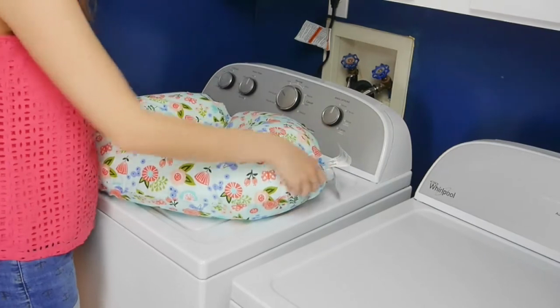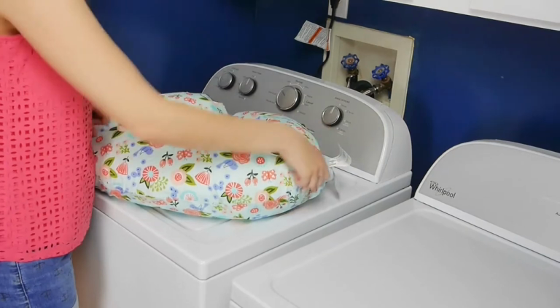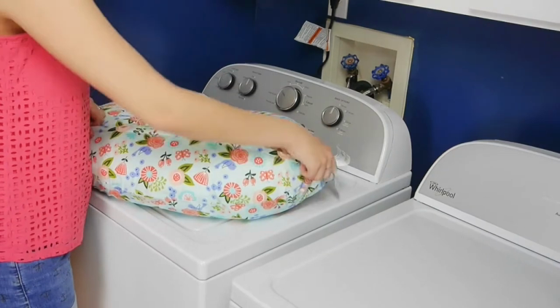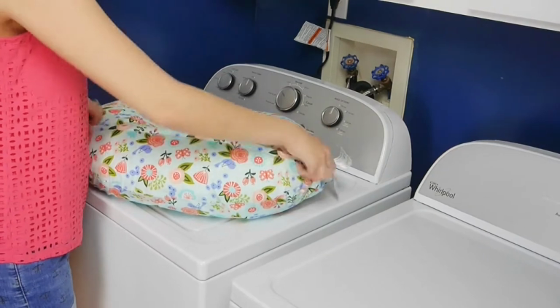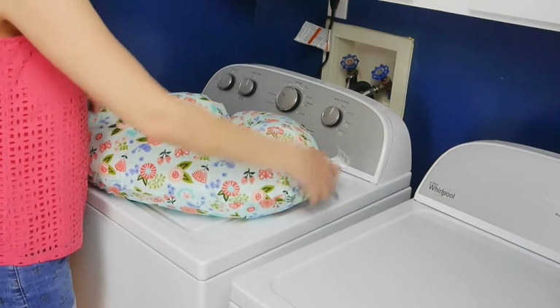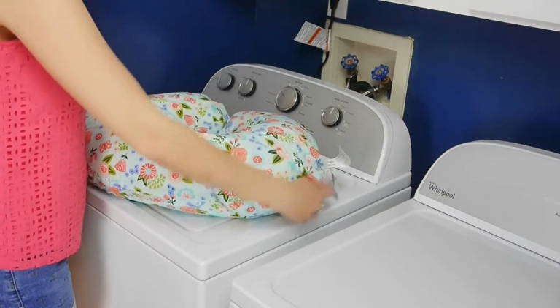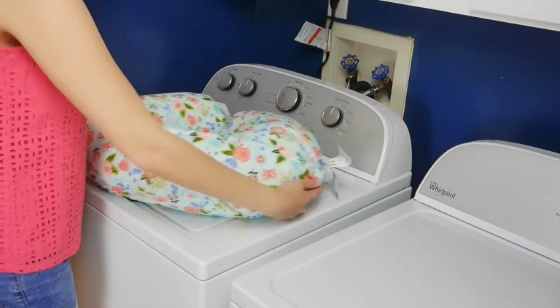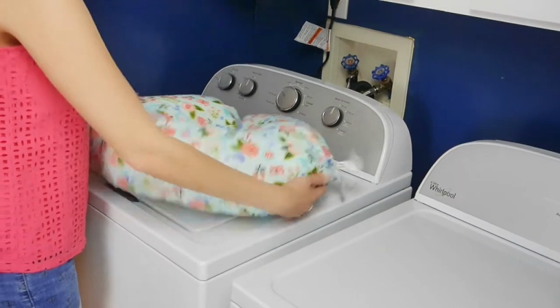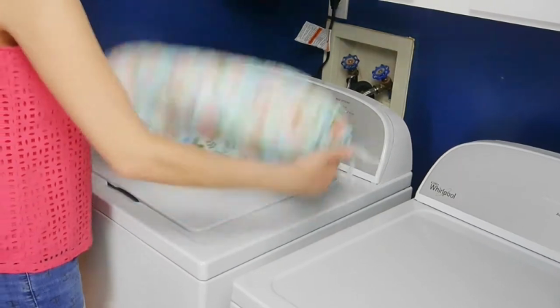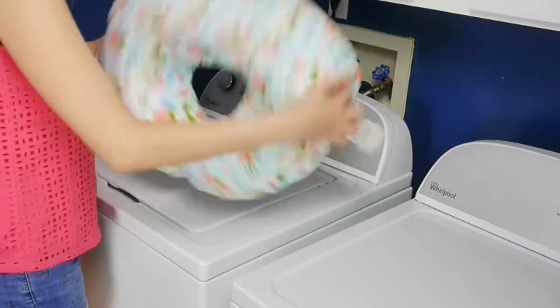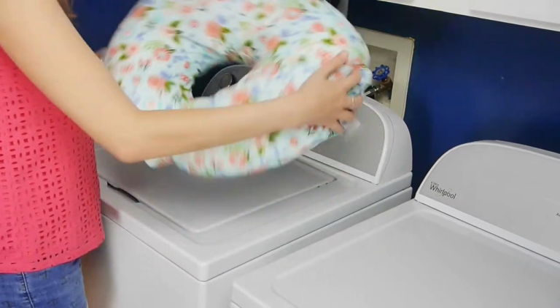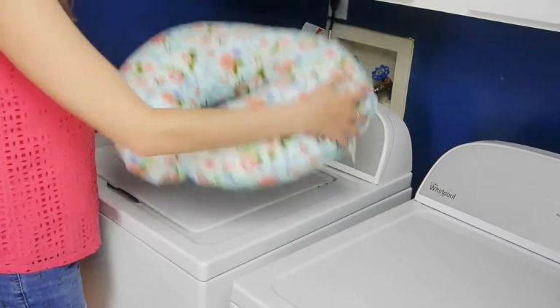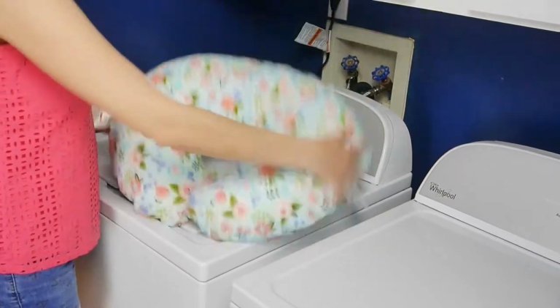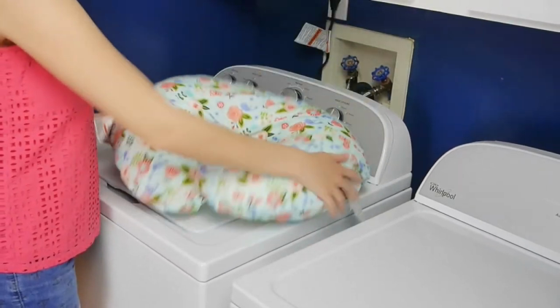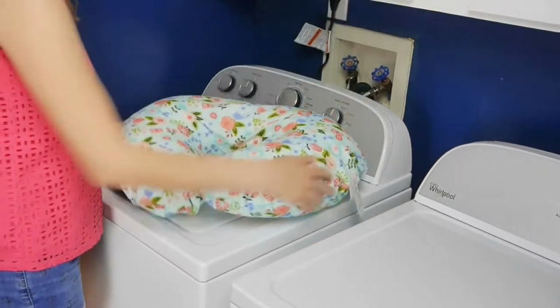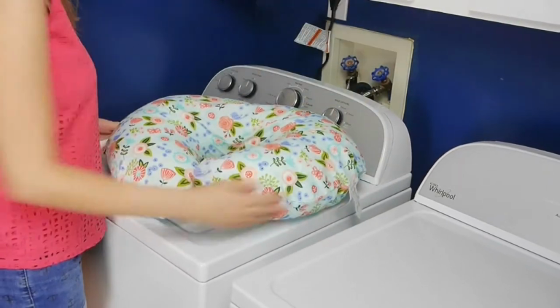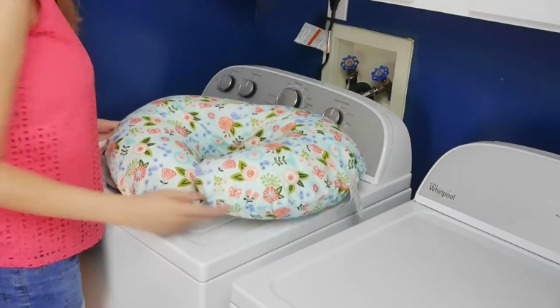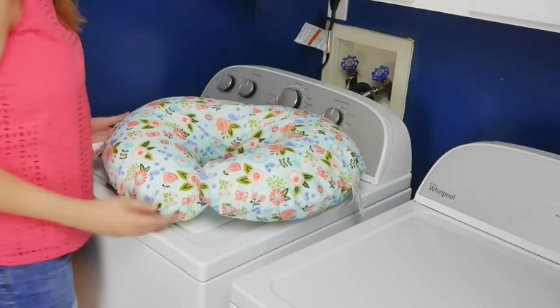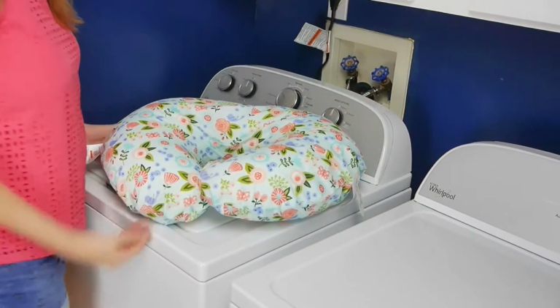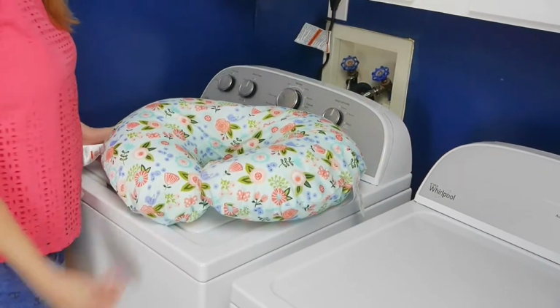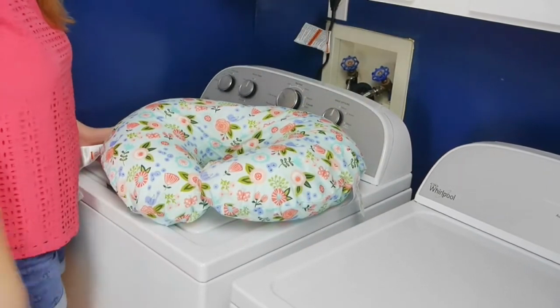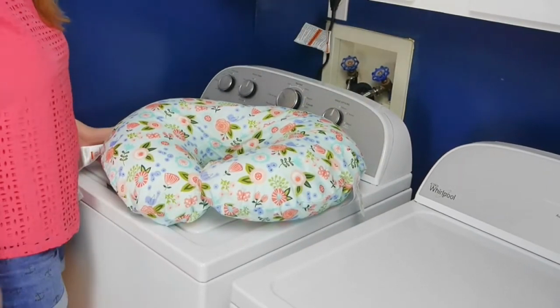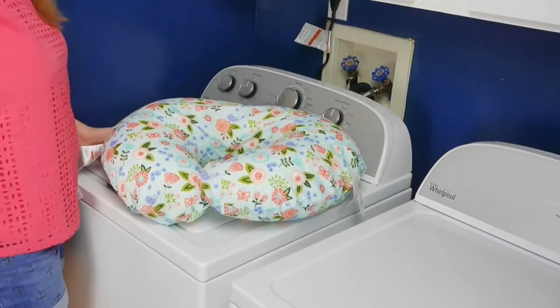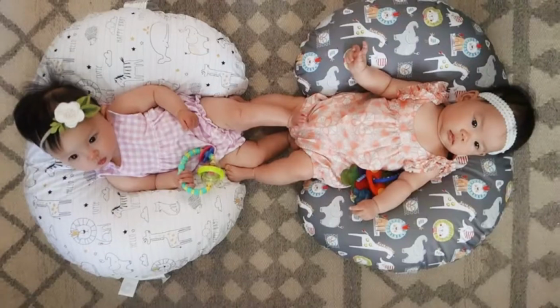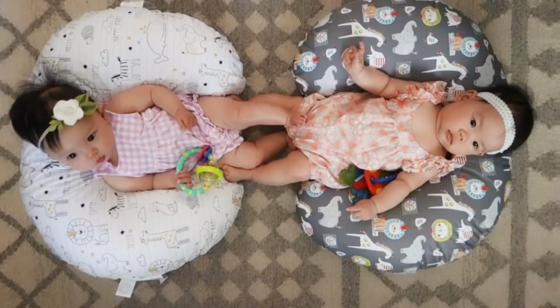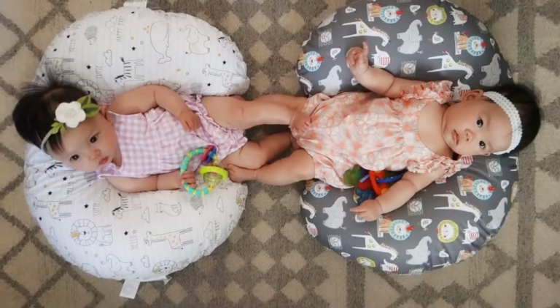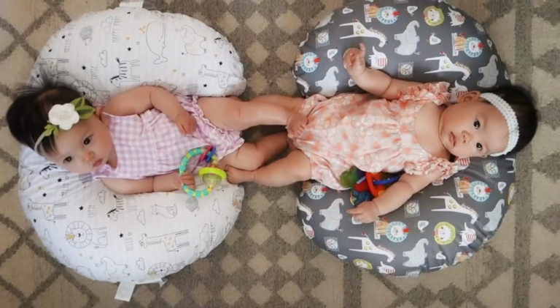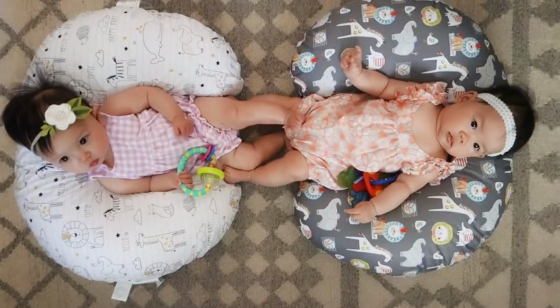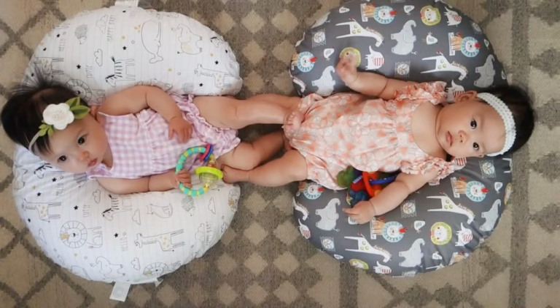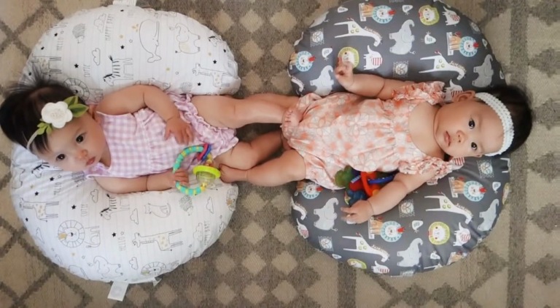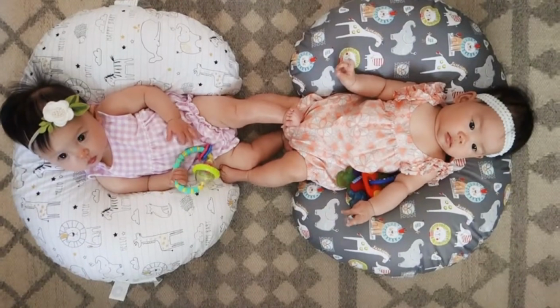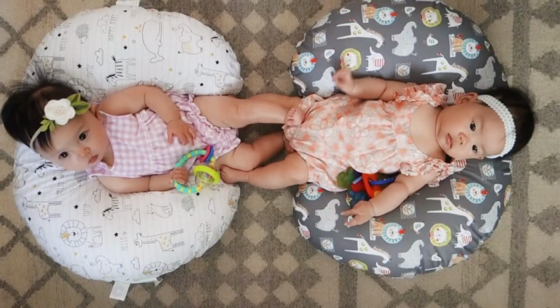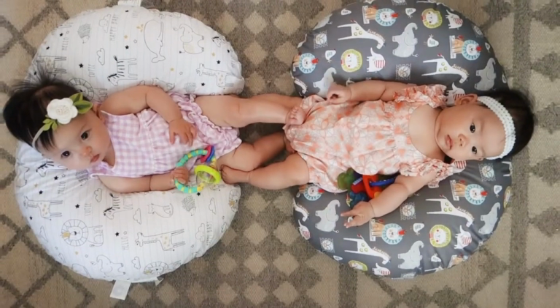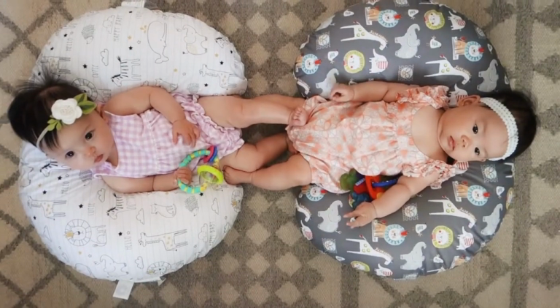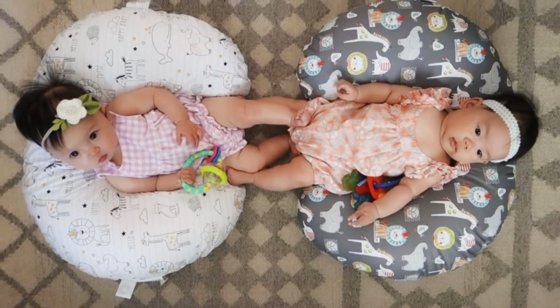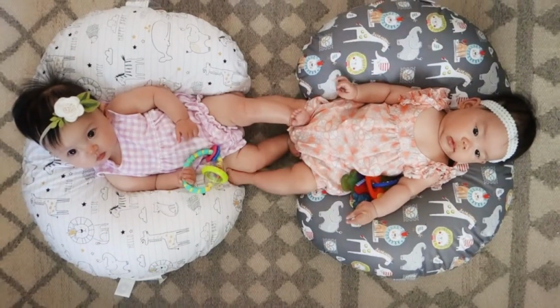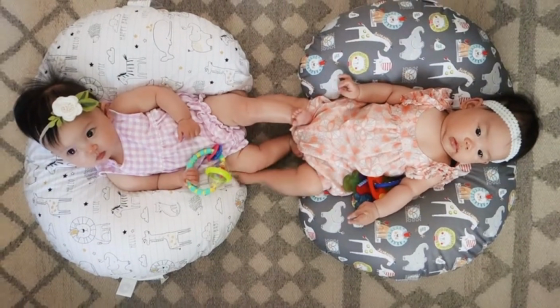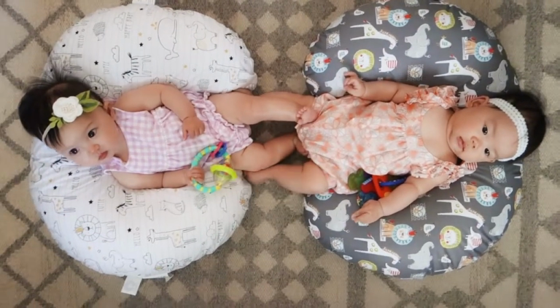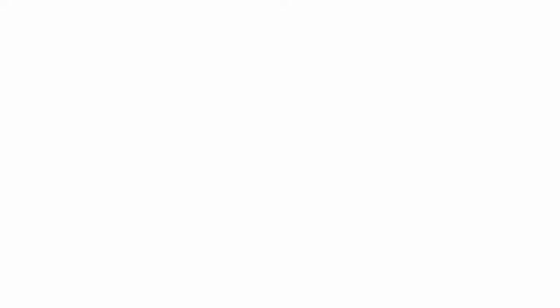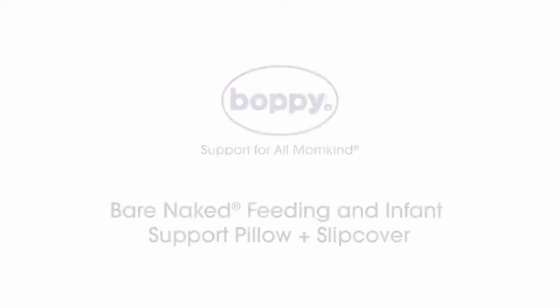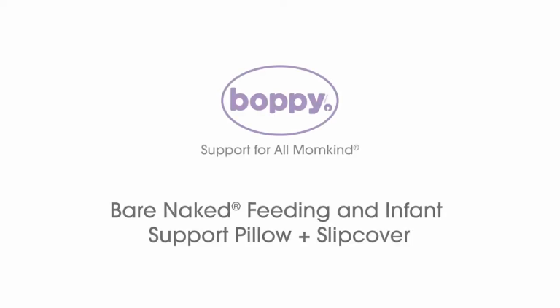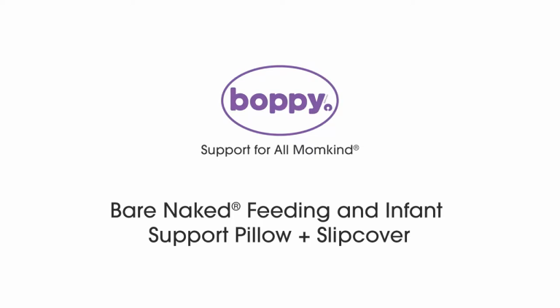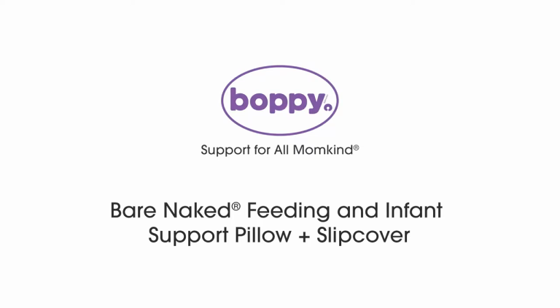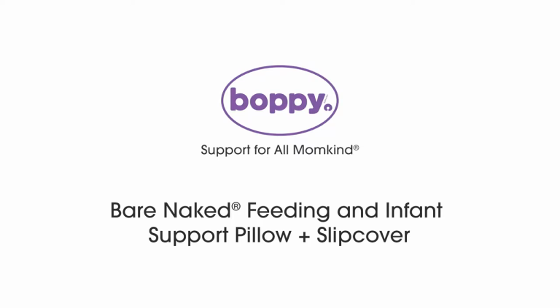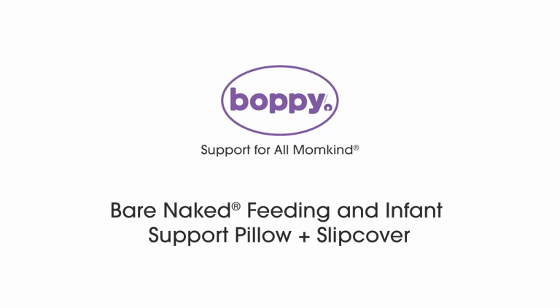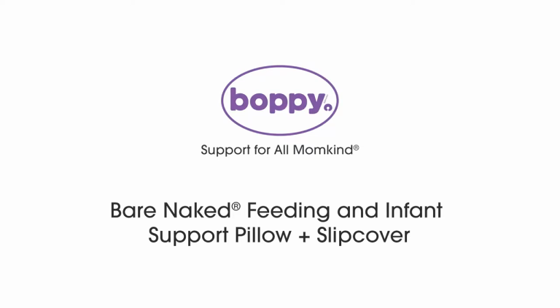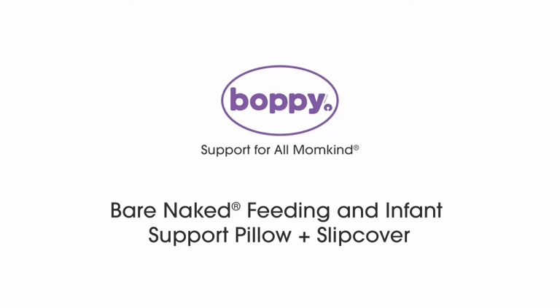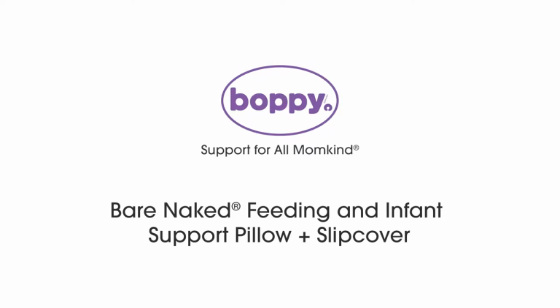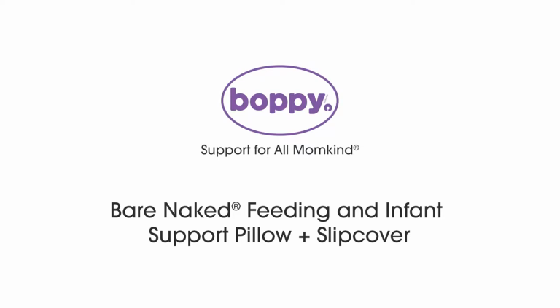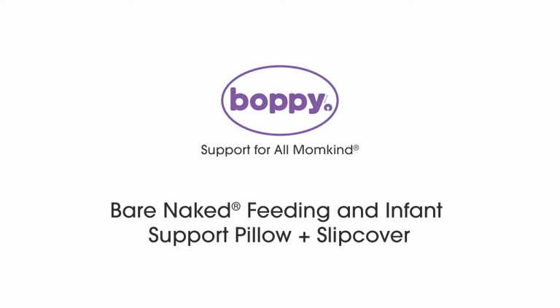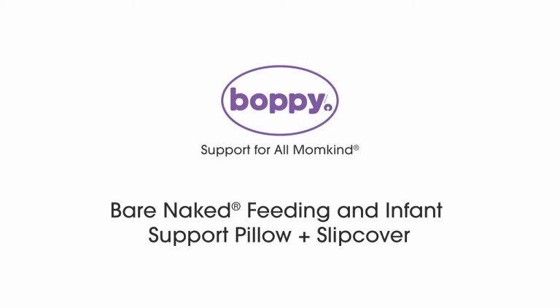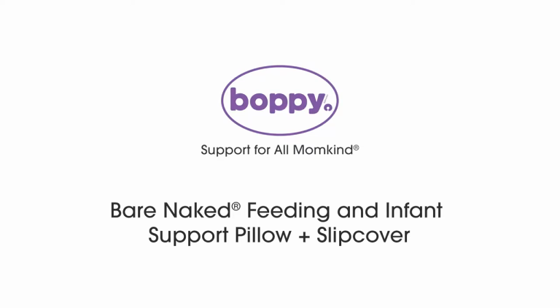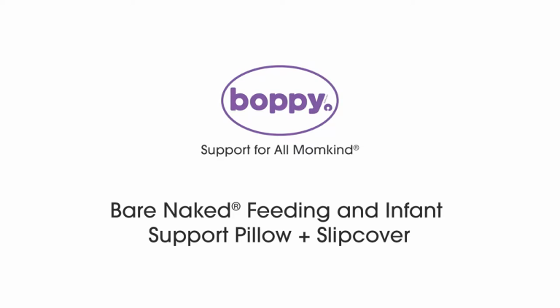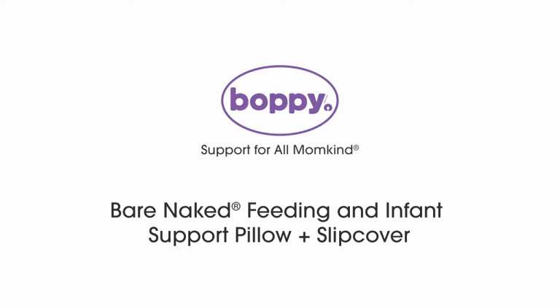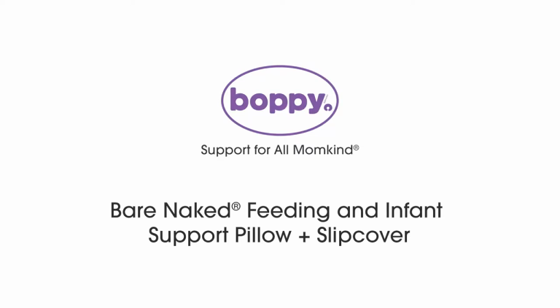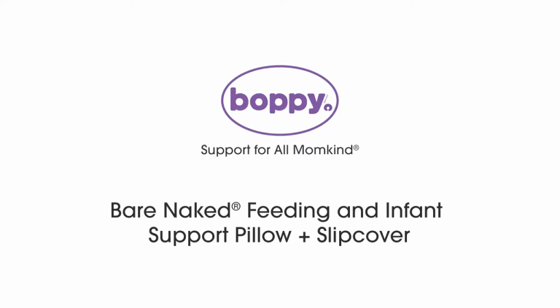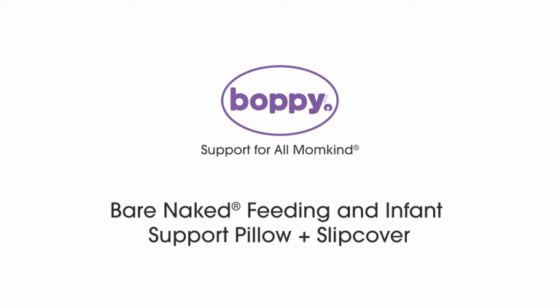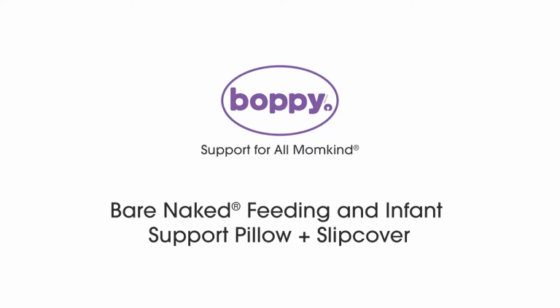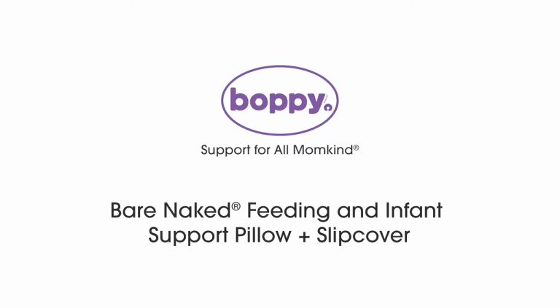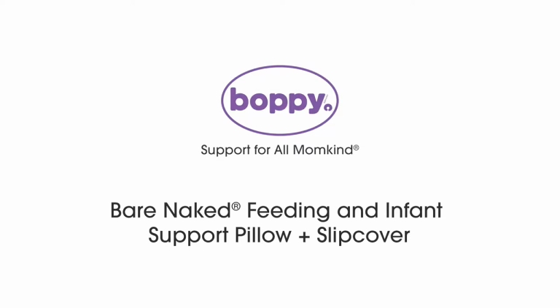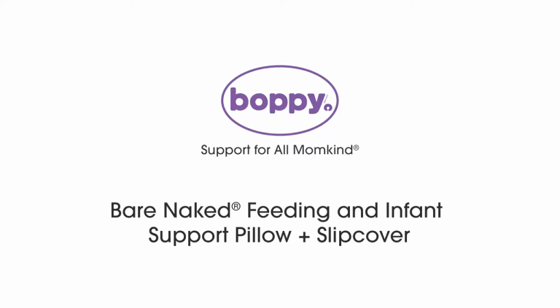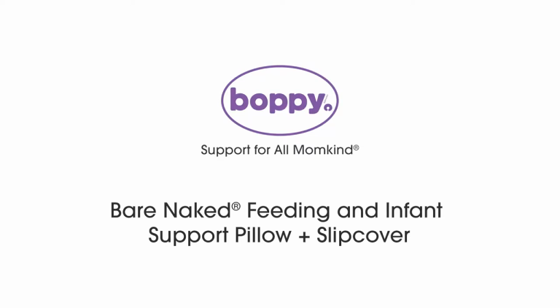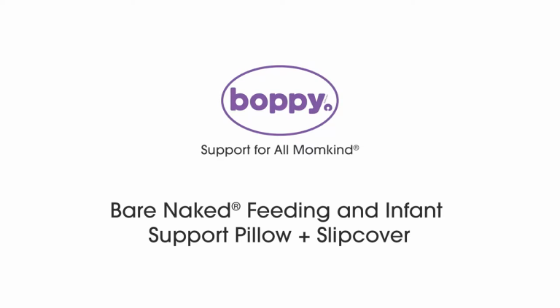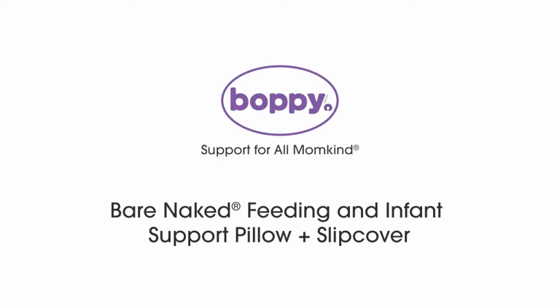Plus it's just fun to have different designs to match different rooms in your home. Boppy — support for all momkind.